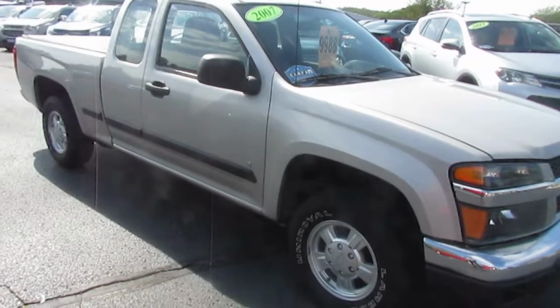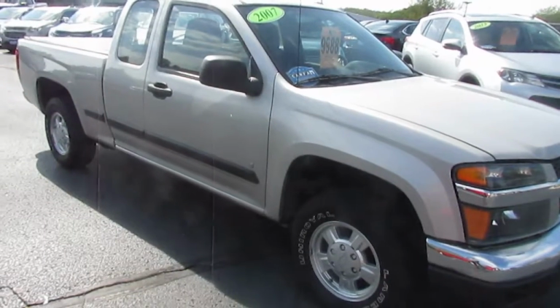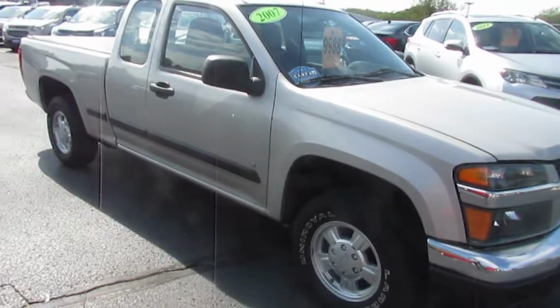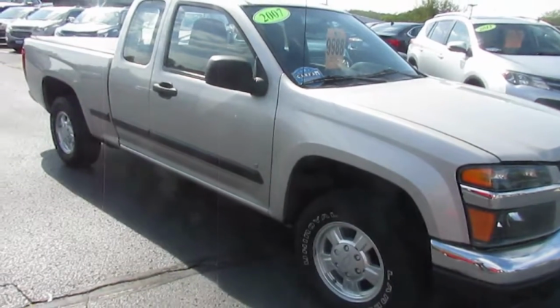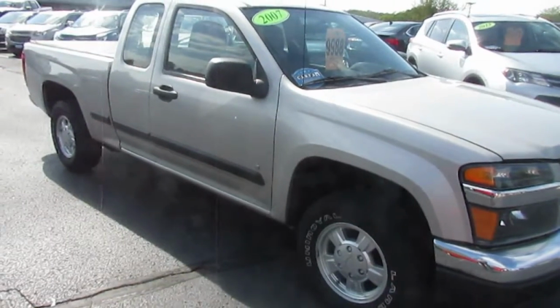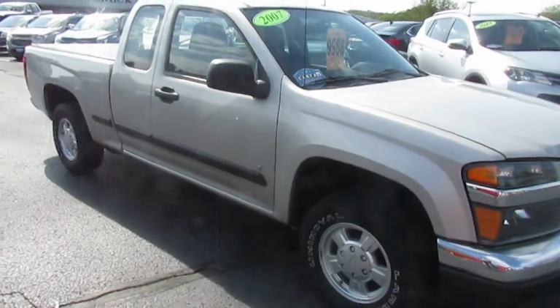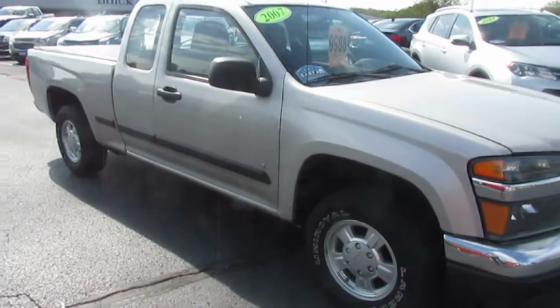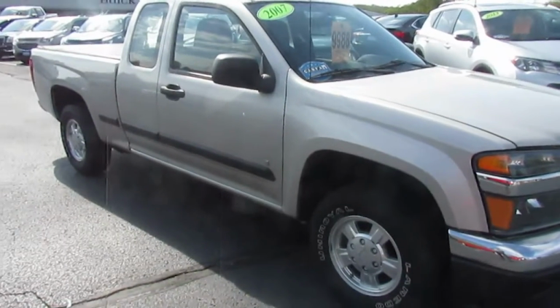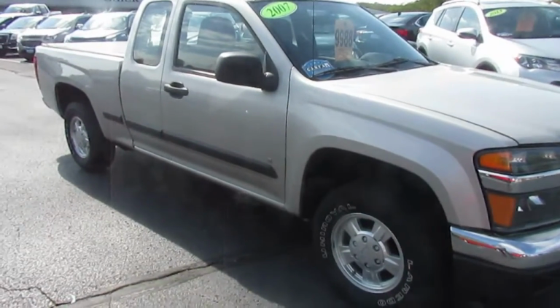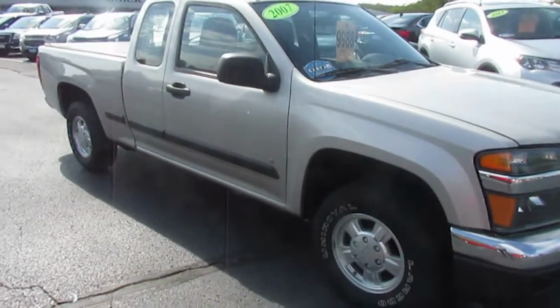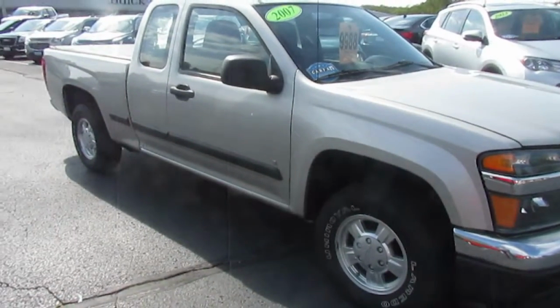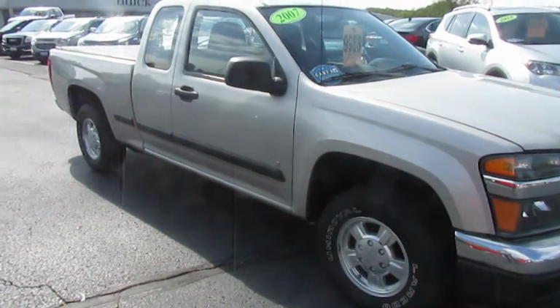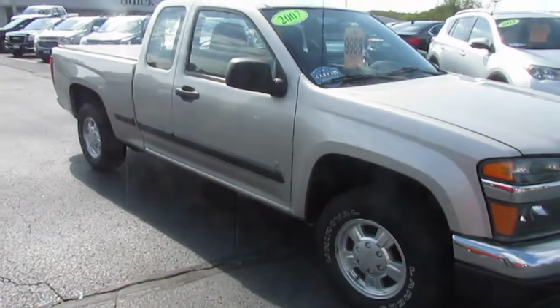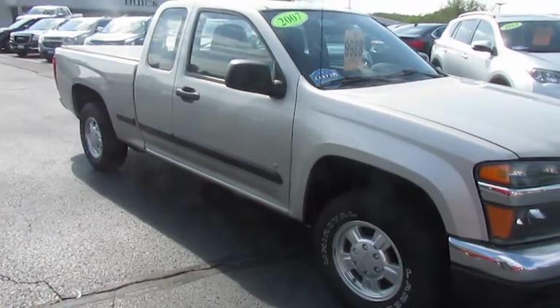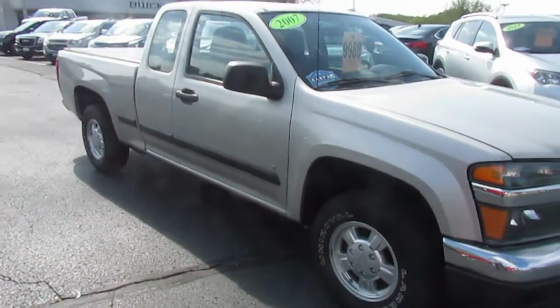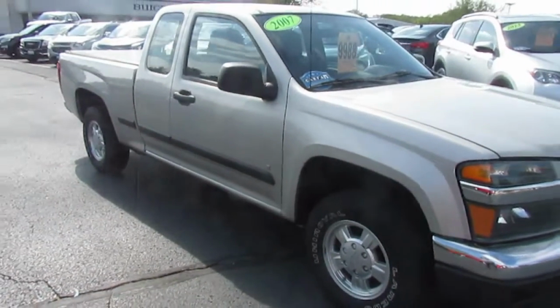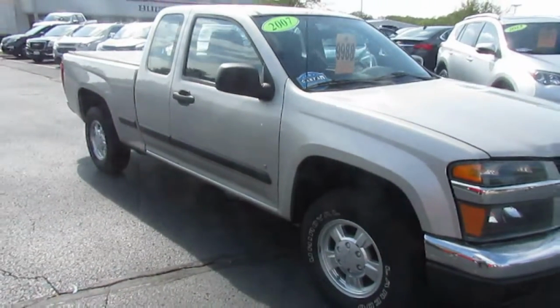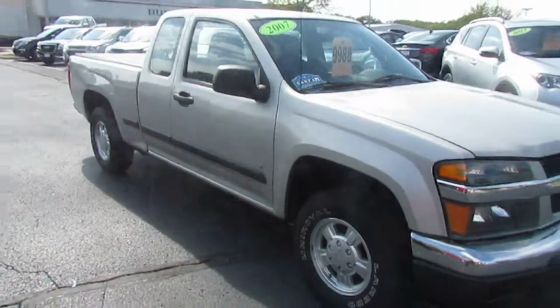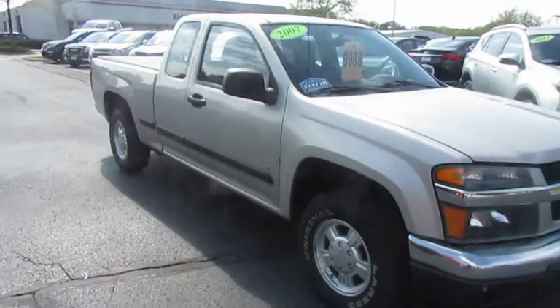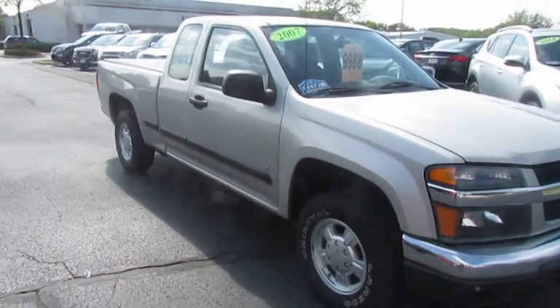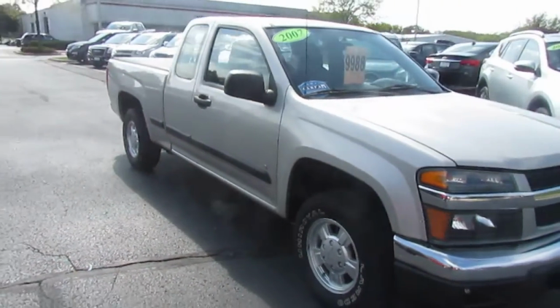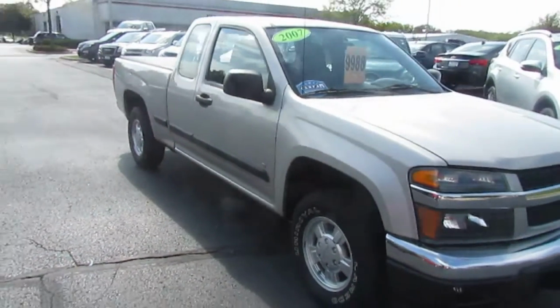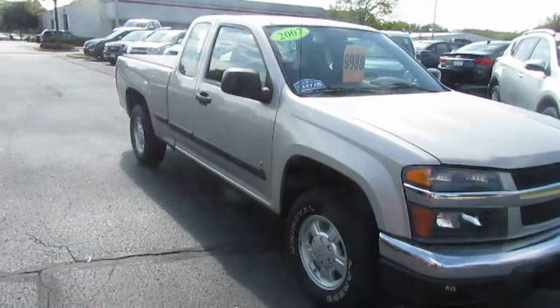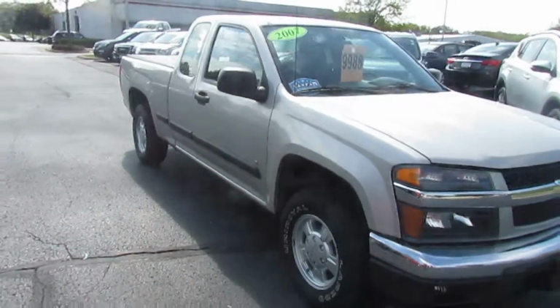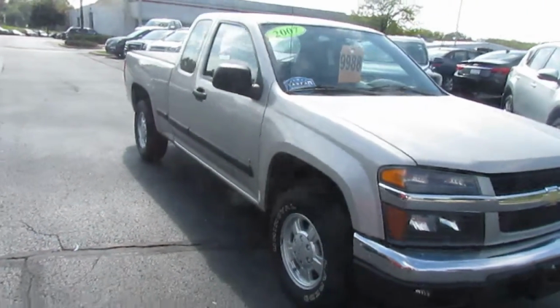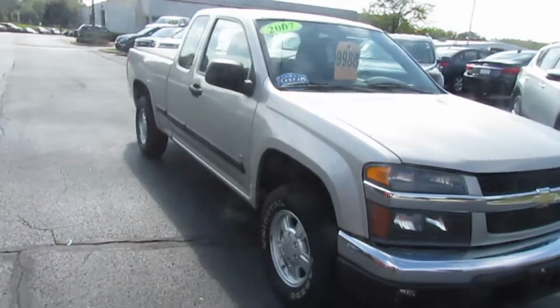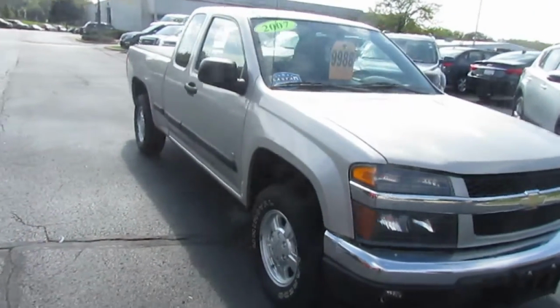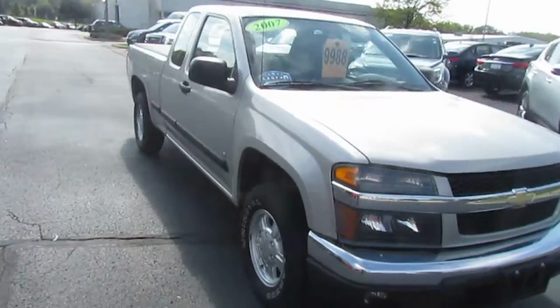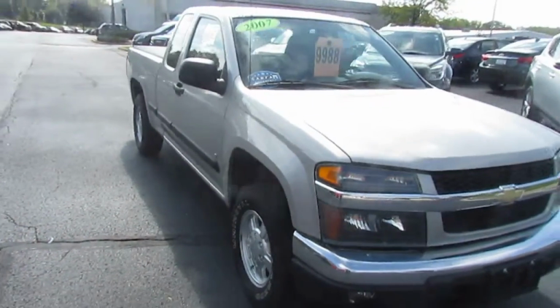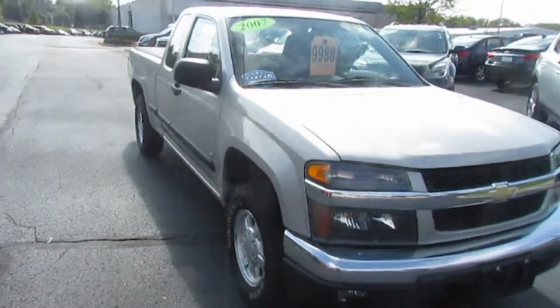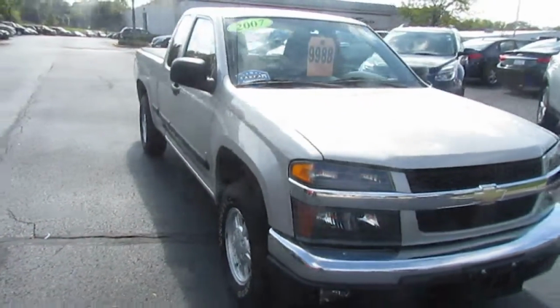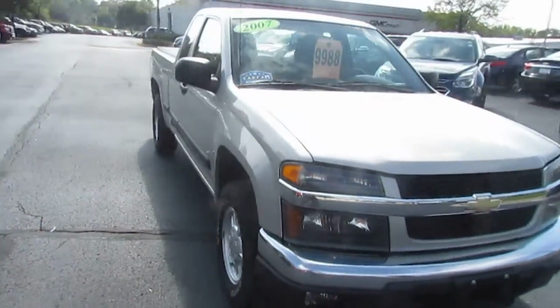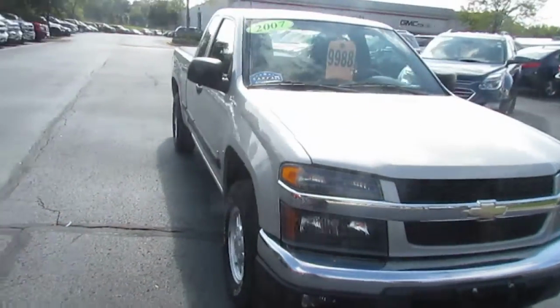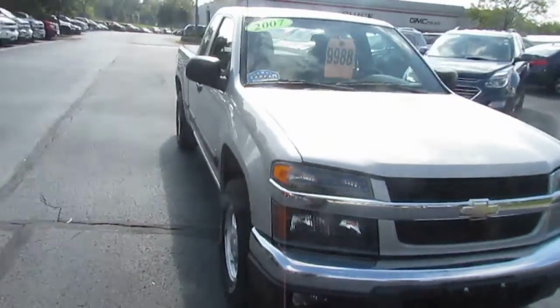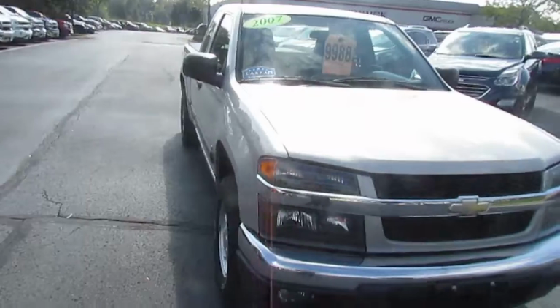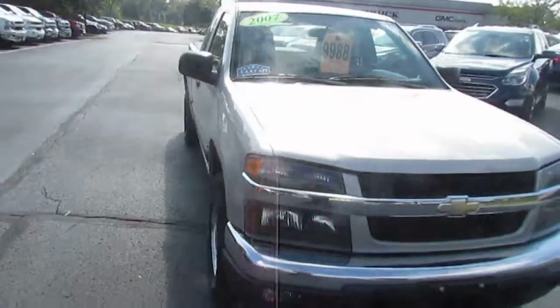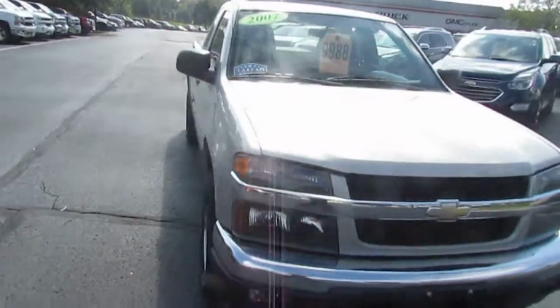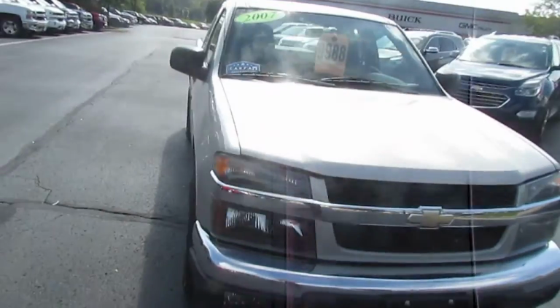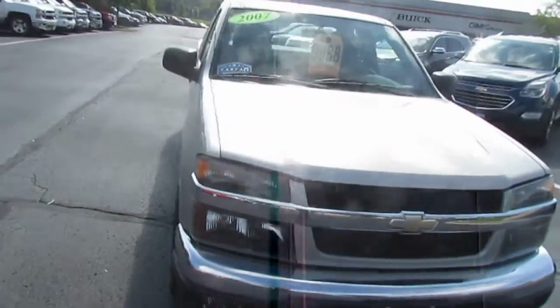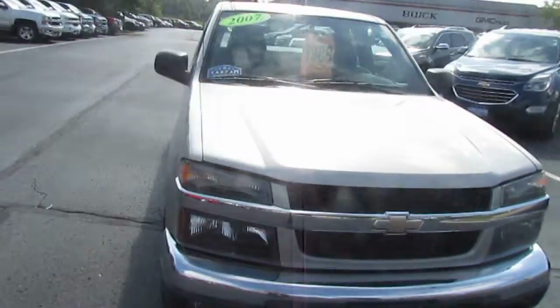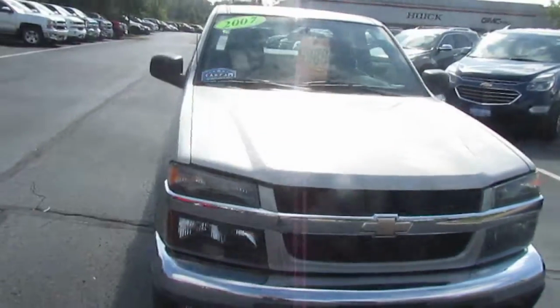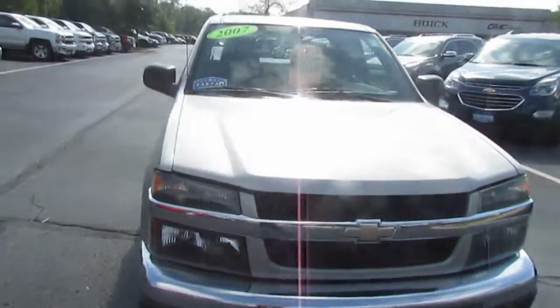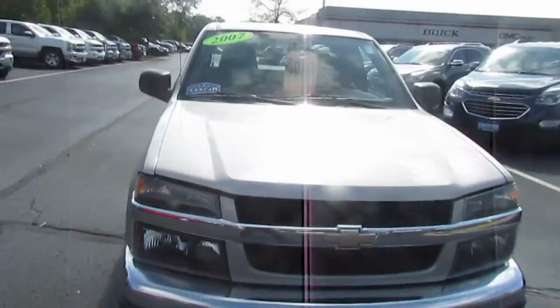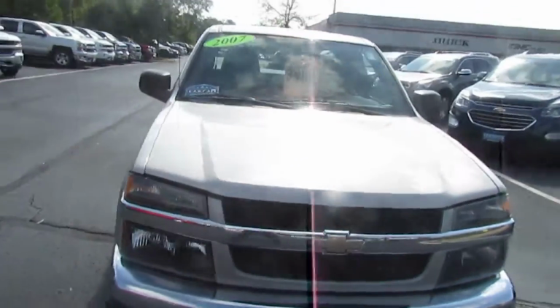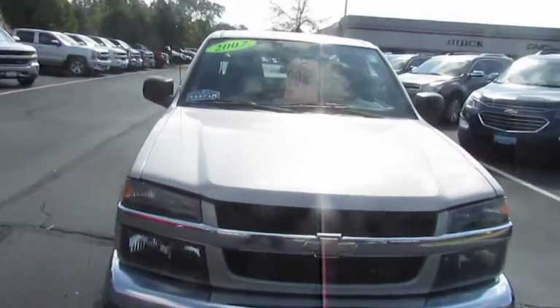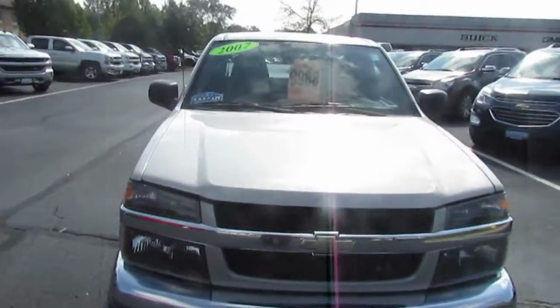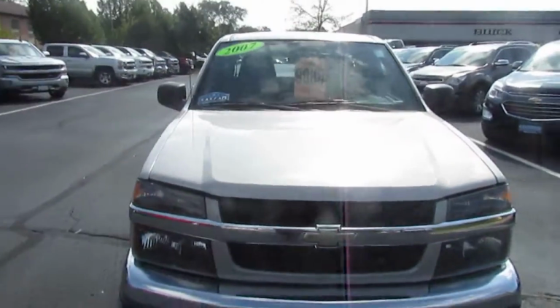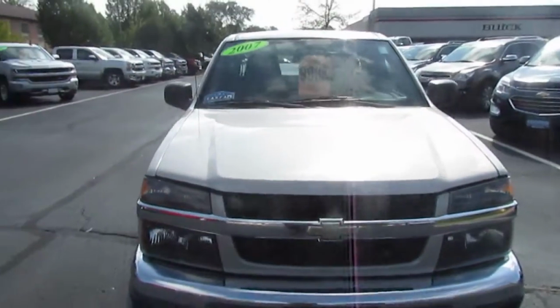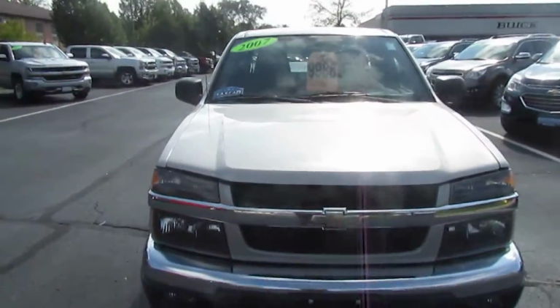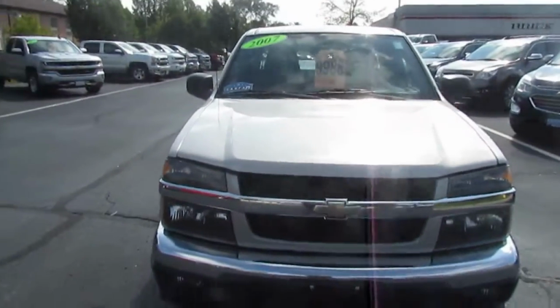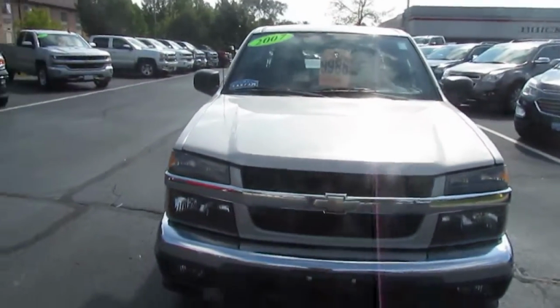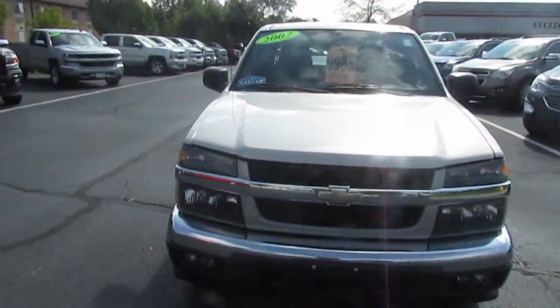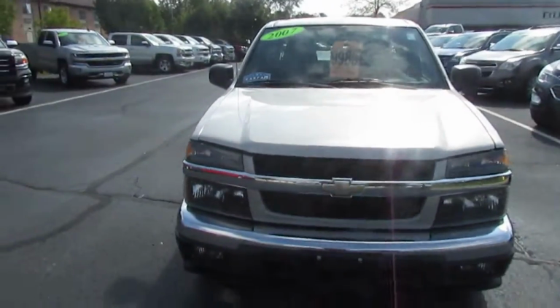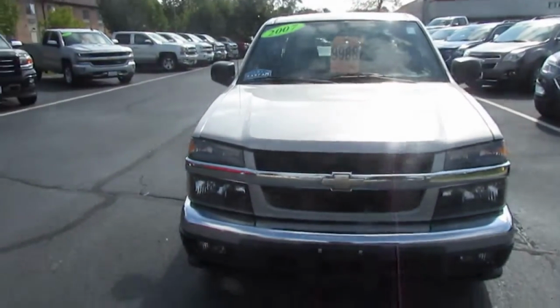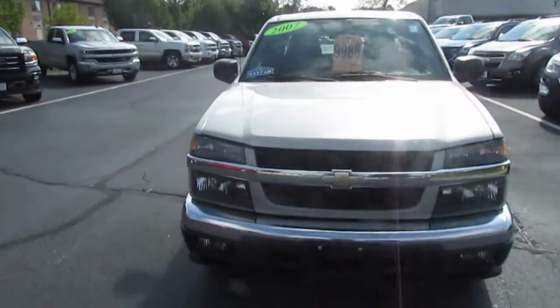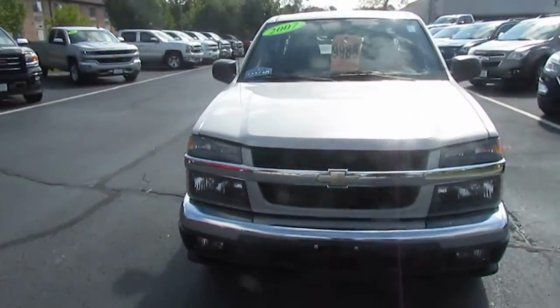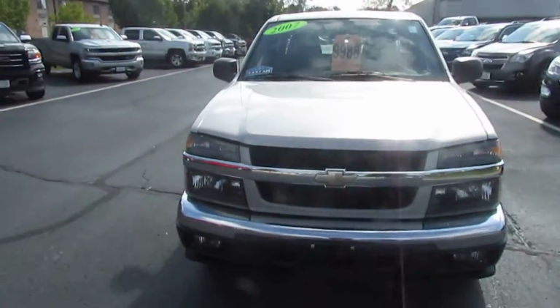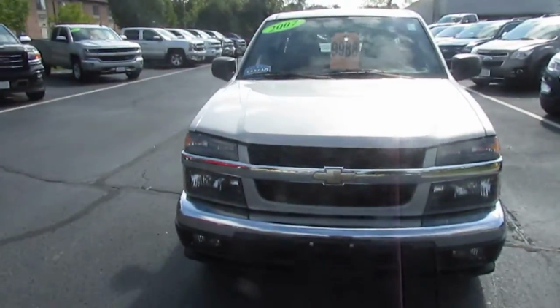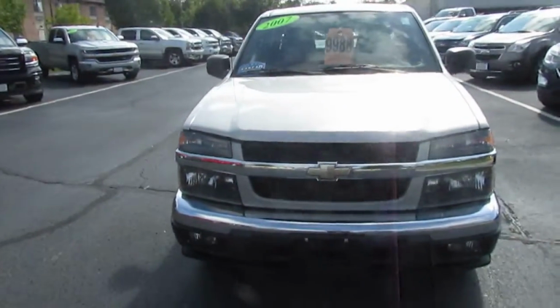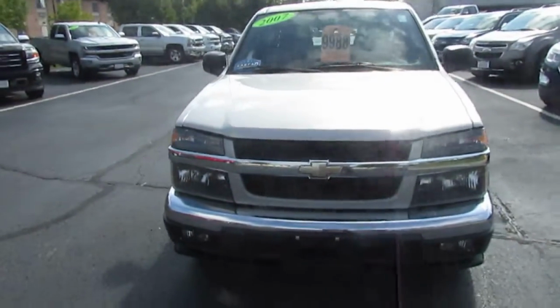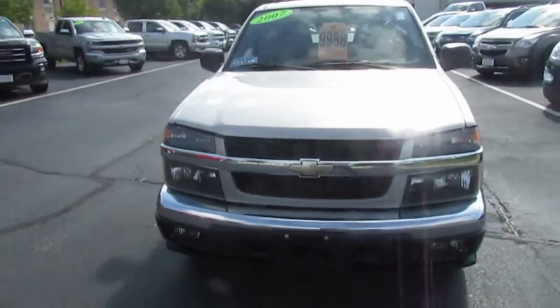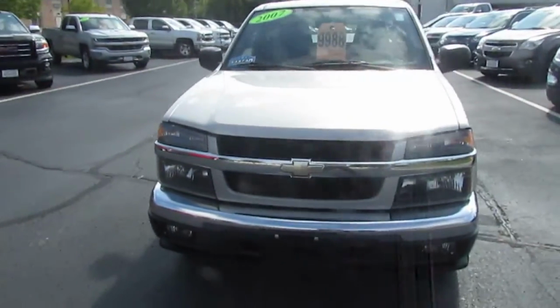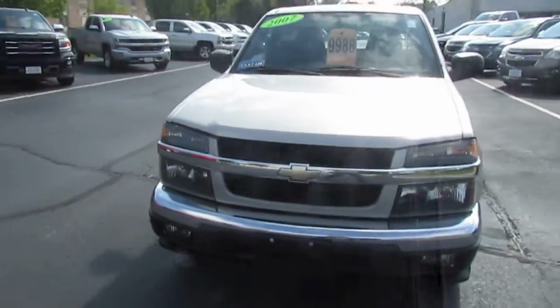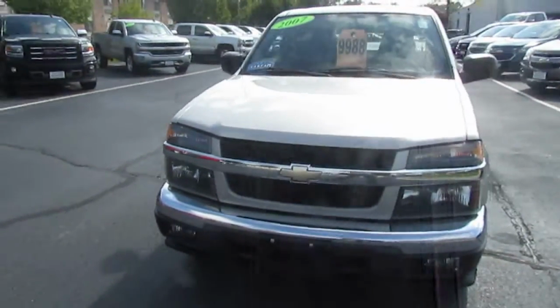Hi Kerry, this is Brad over at Burtness. I figured I'd just send you a quick video on a 2017 Chevy Colorado.